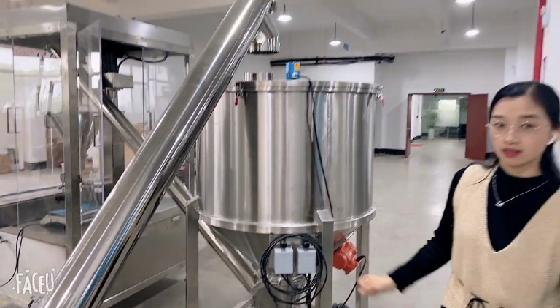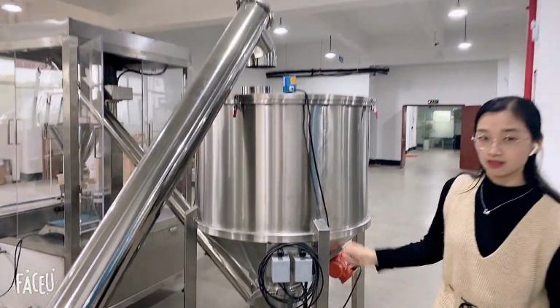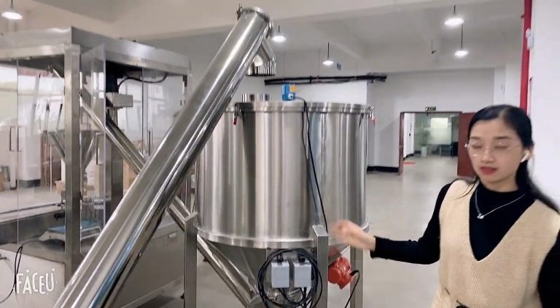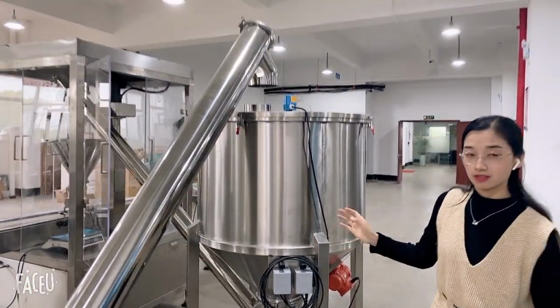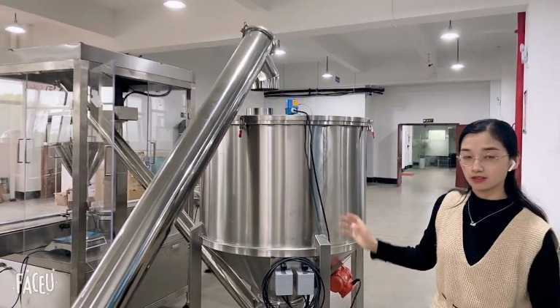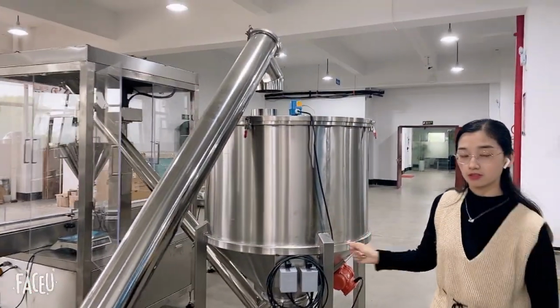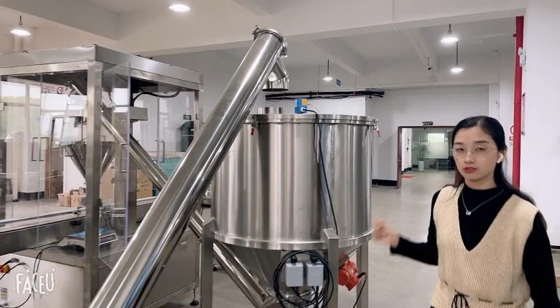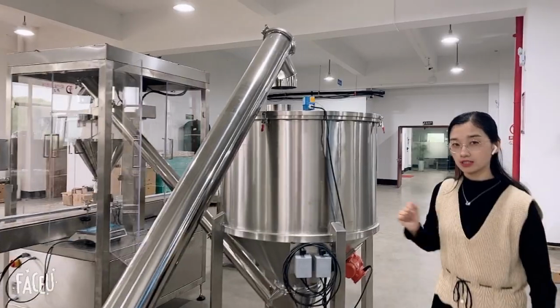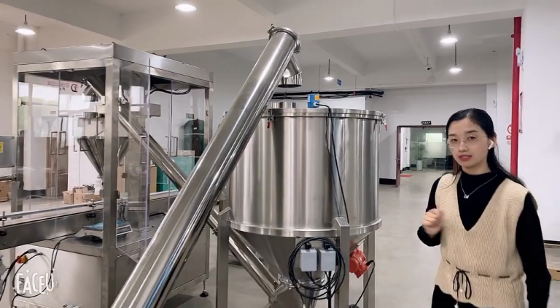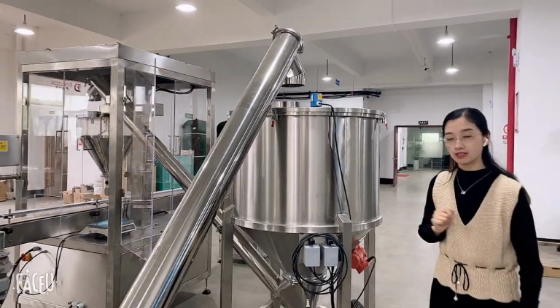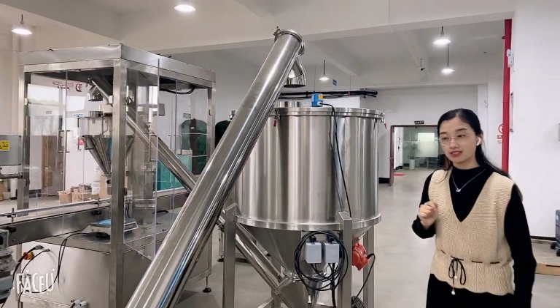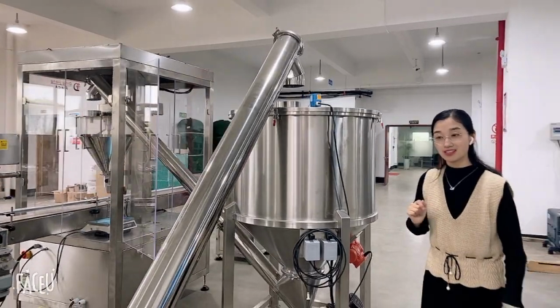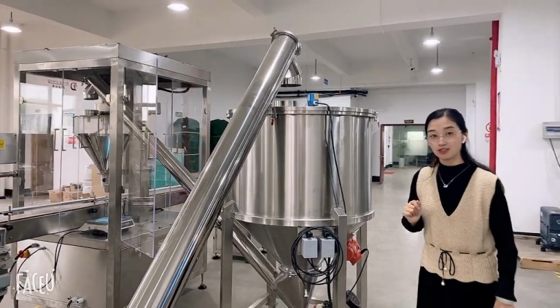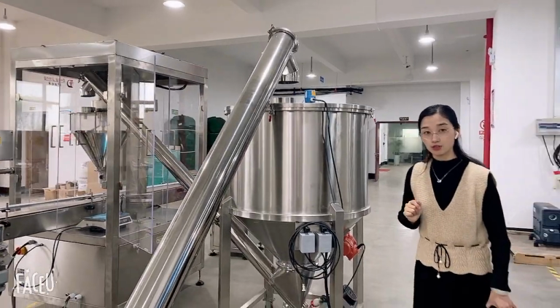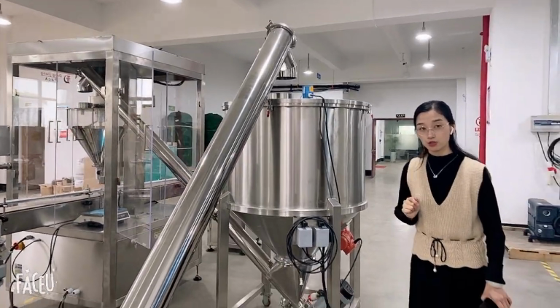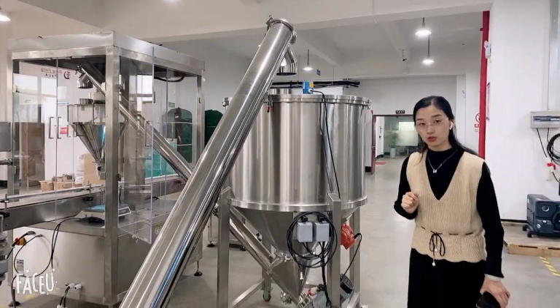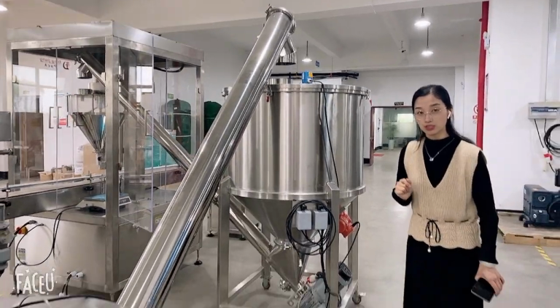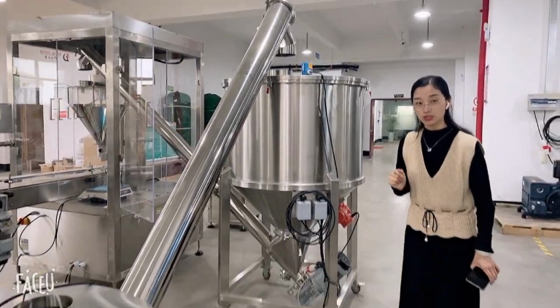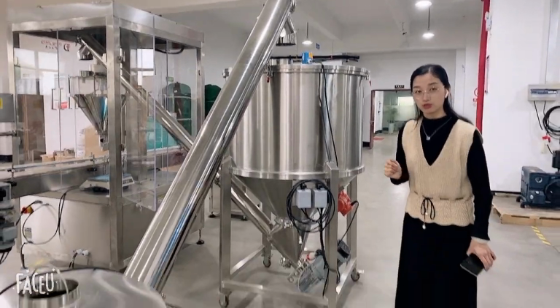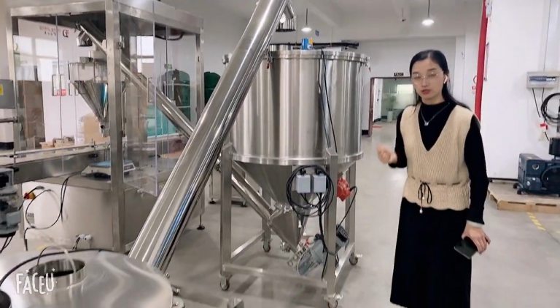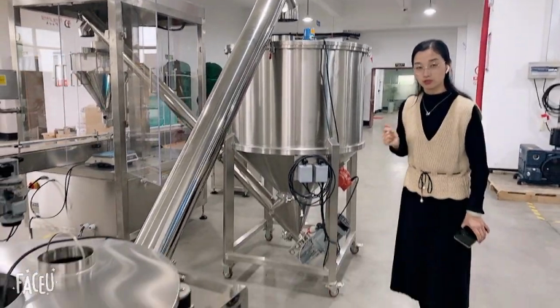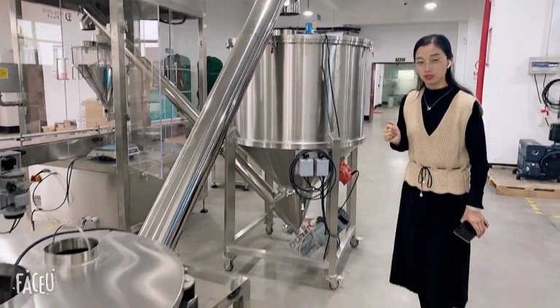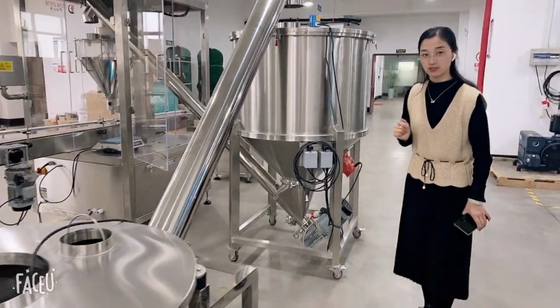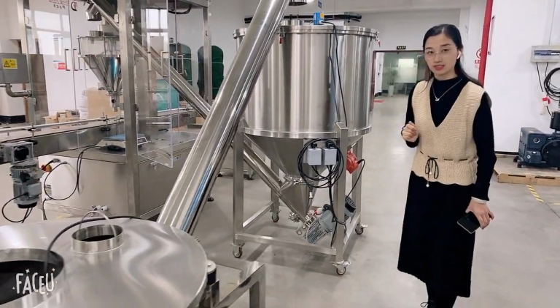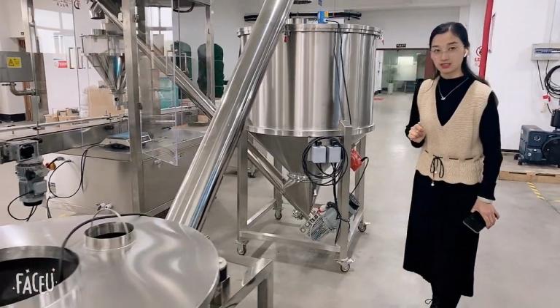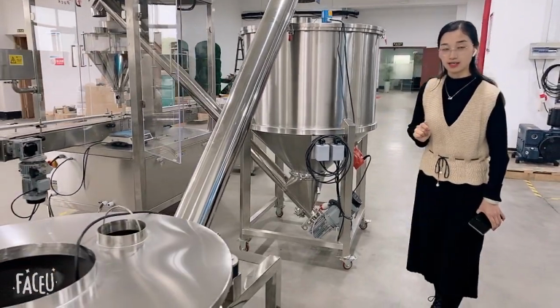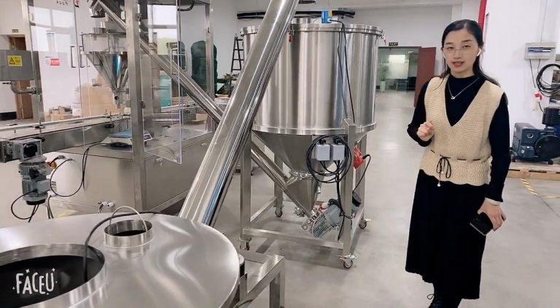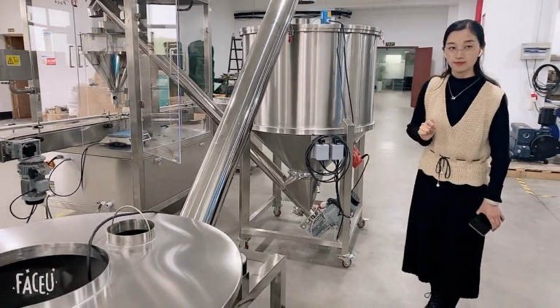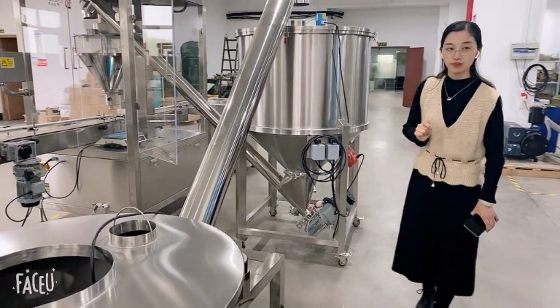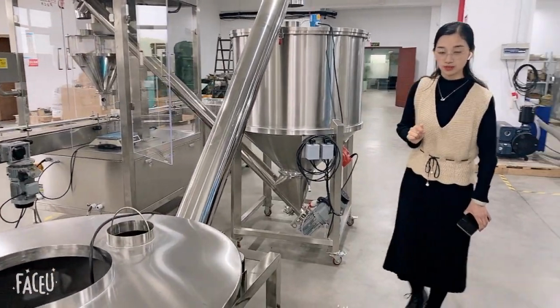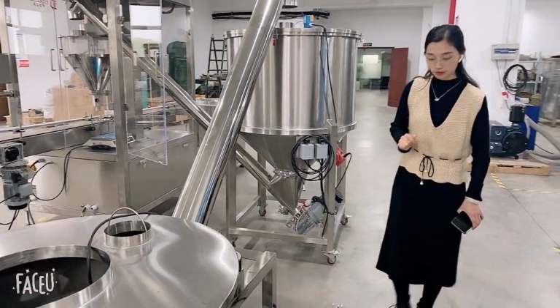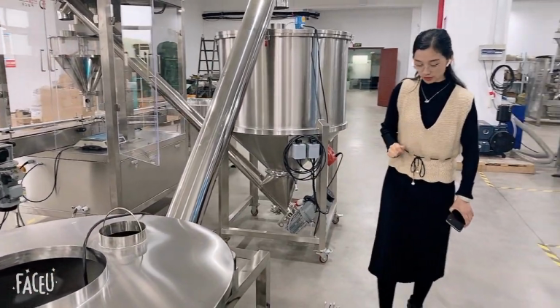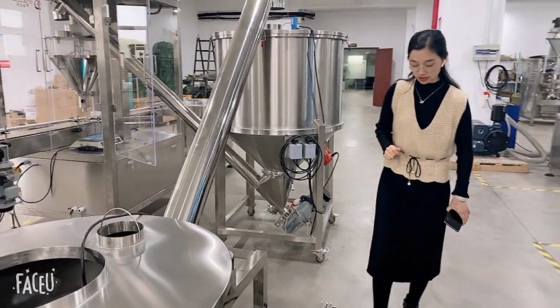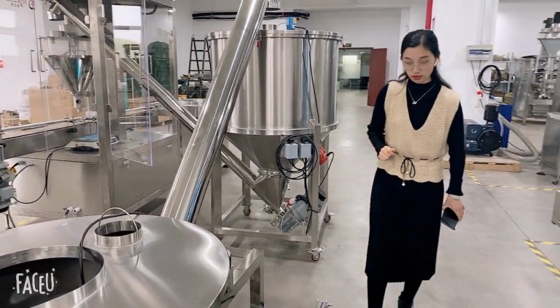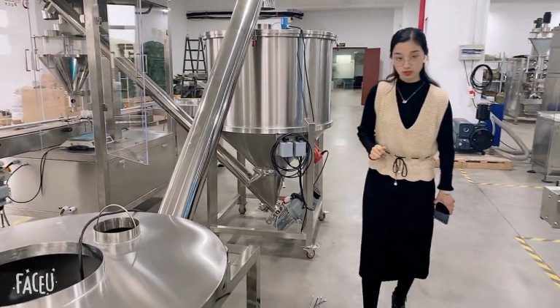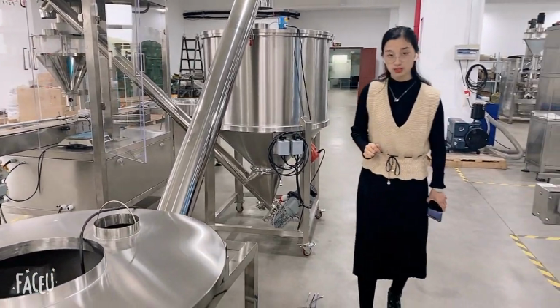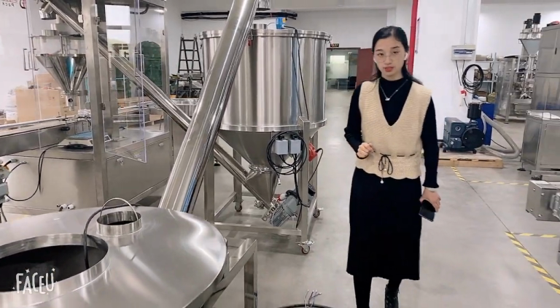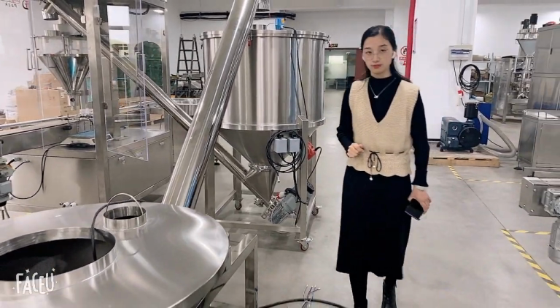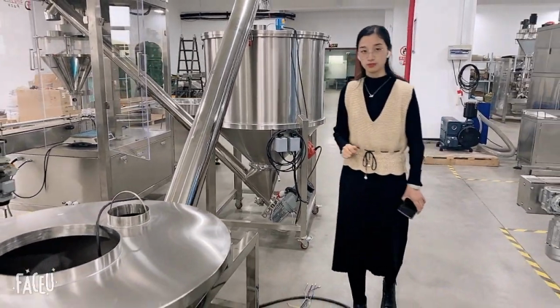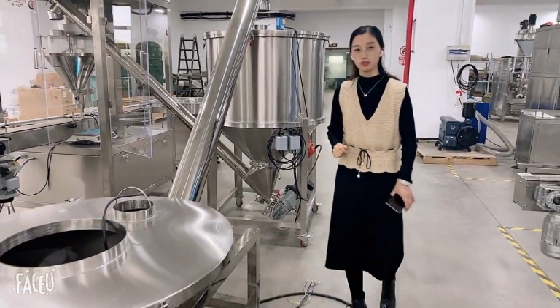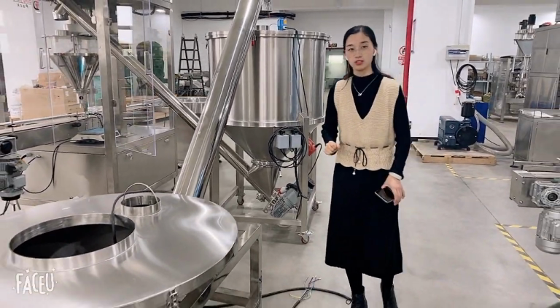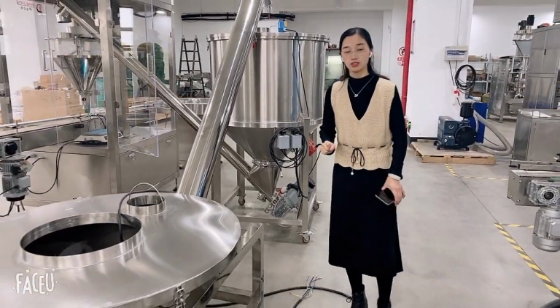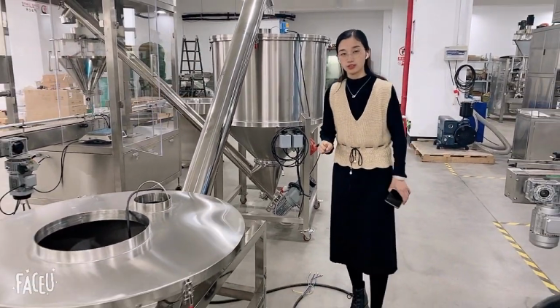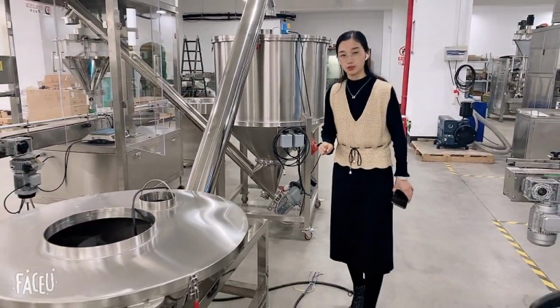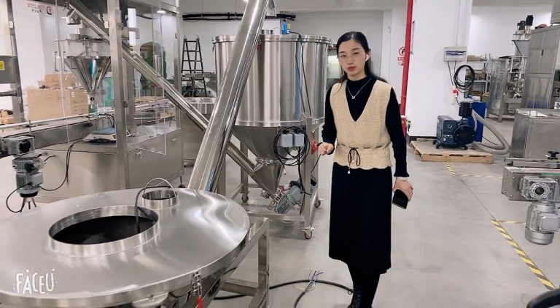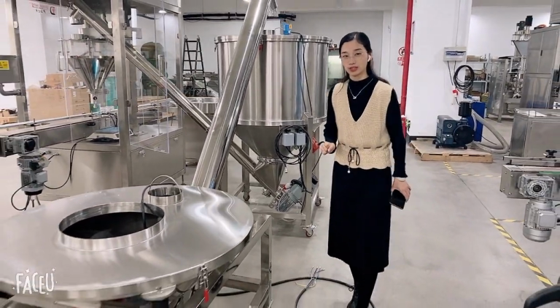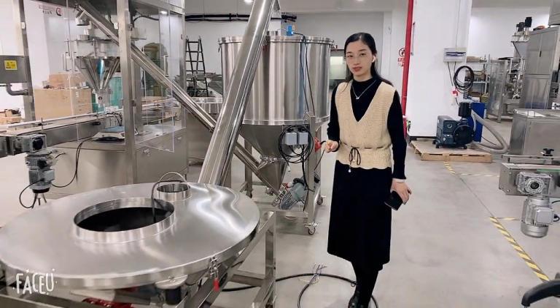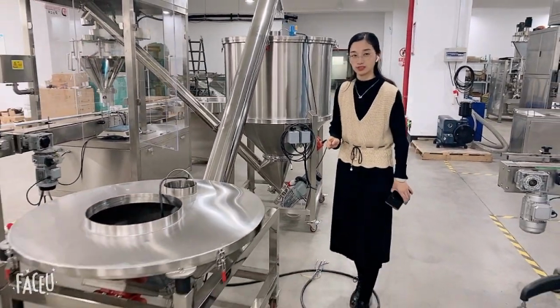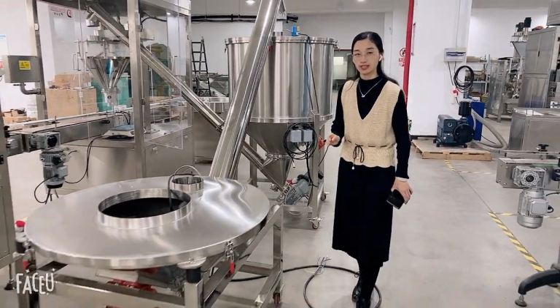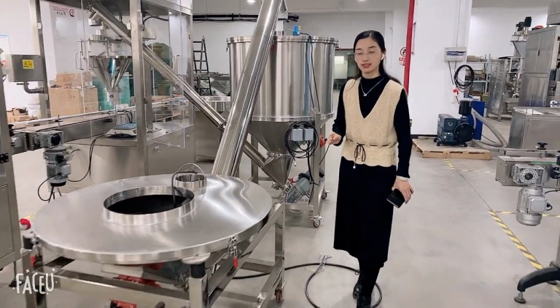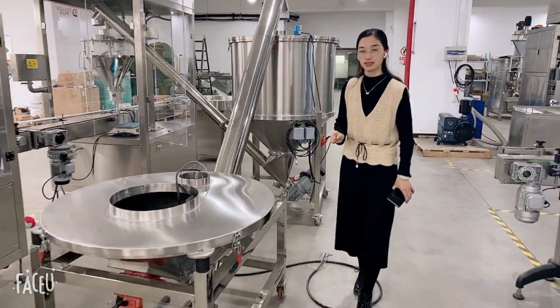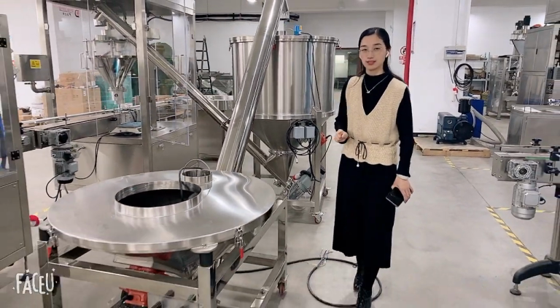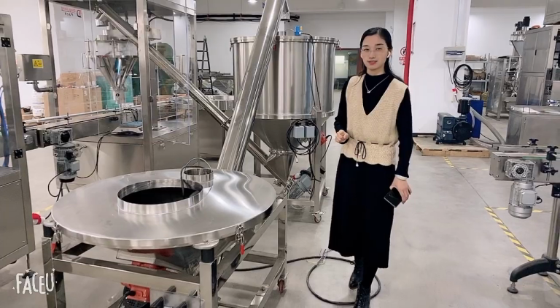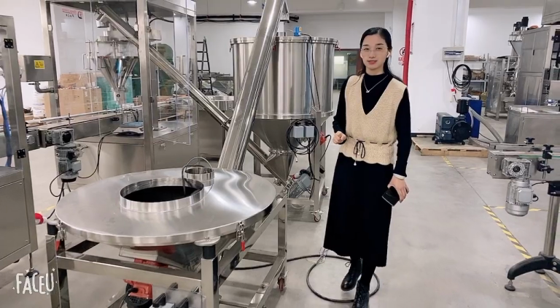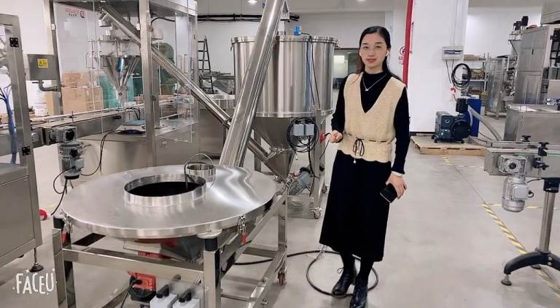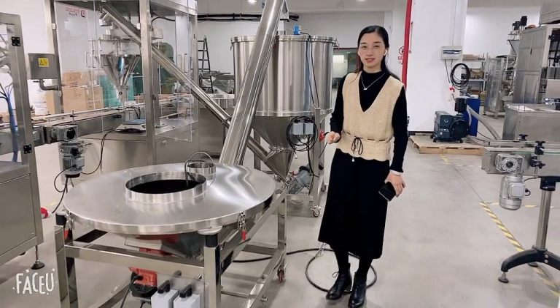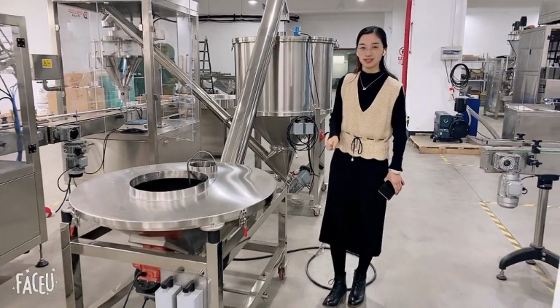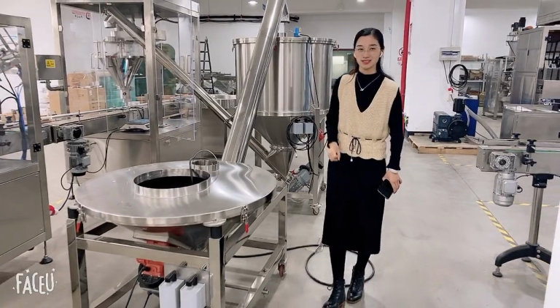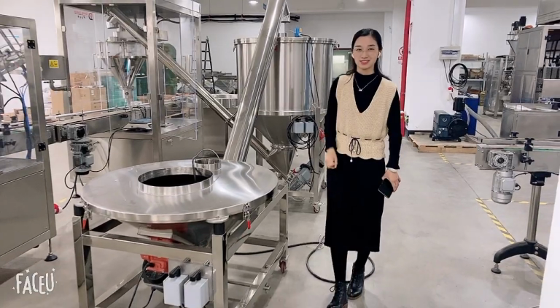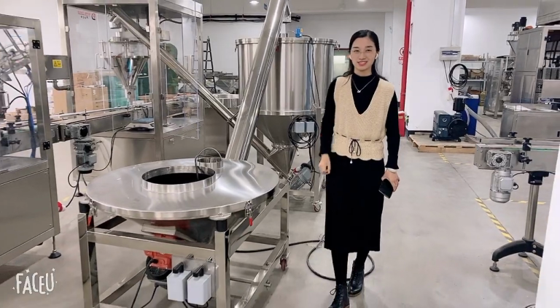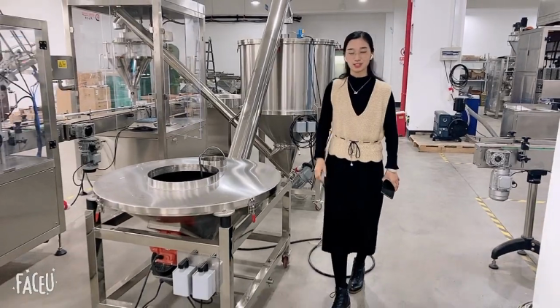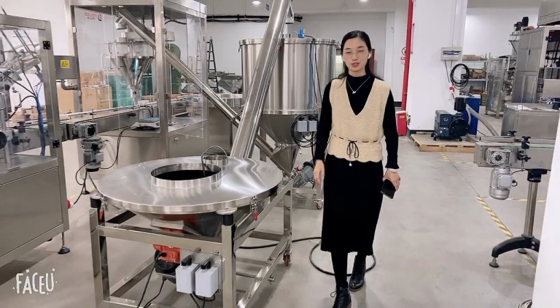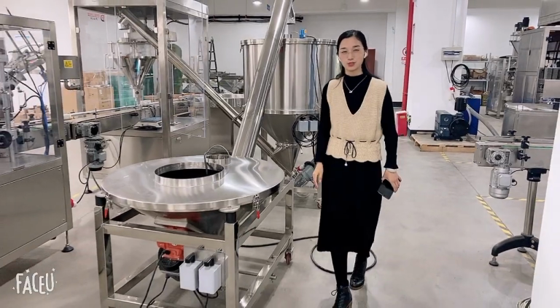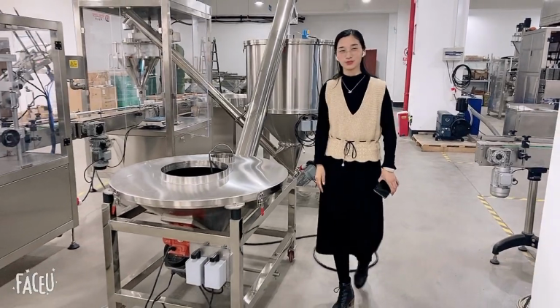So this is a short introduction of this line. If you are interested in more details, you can contact us. Thank you.